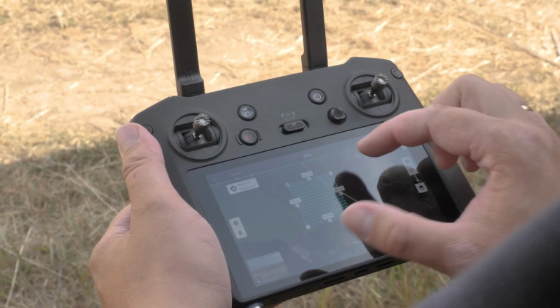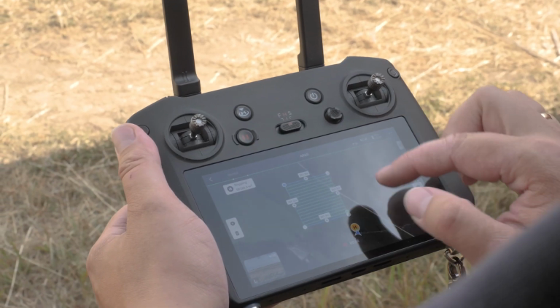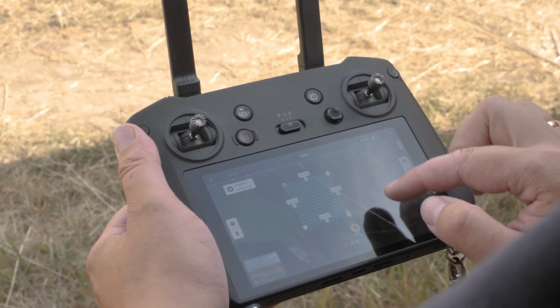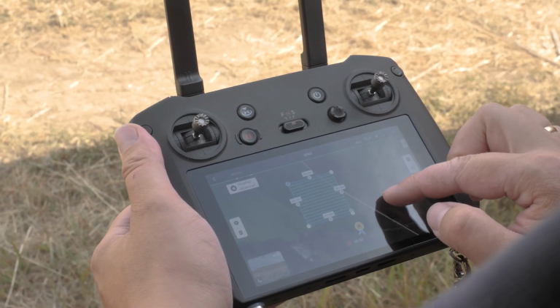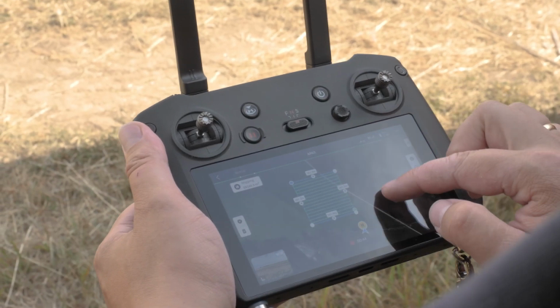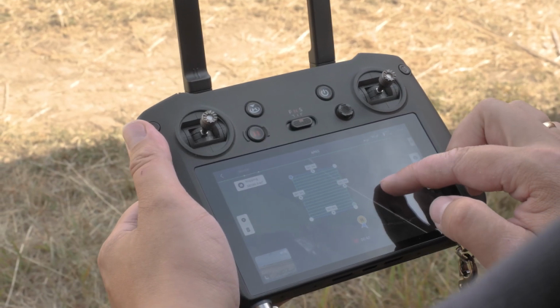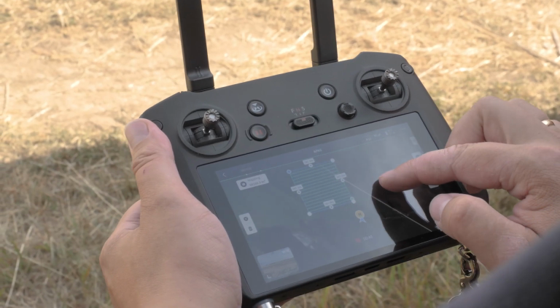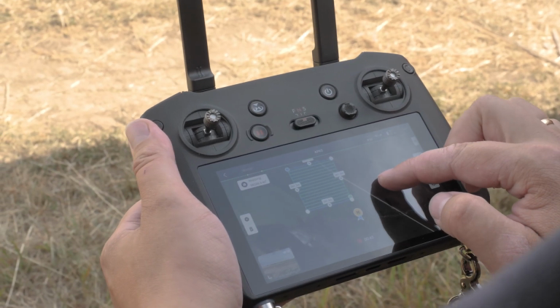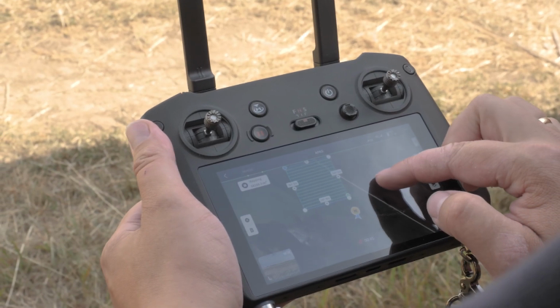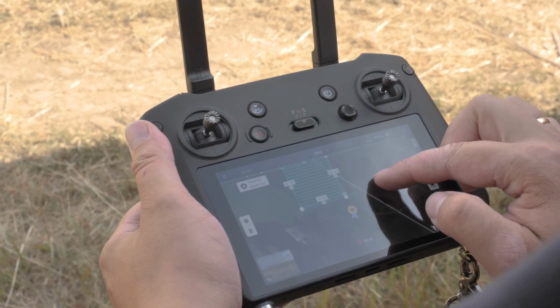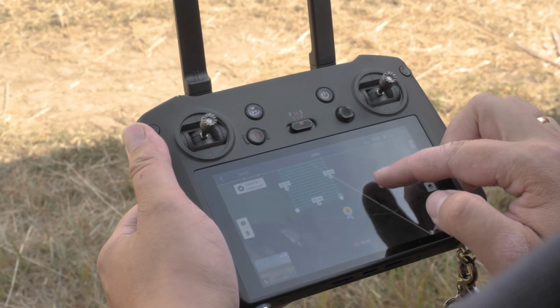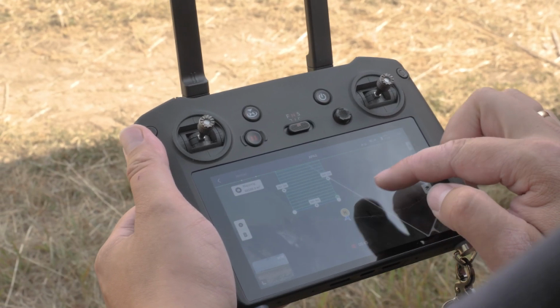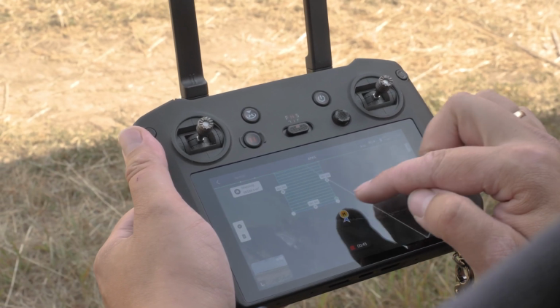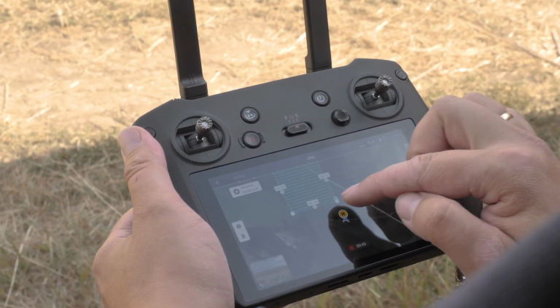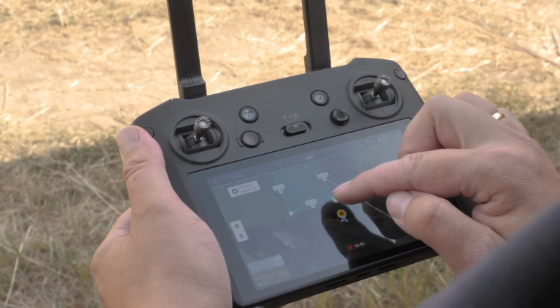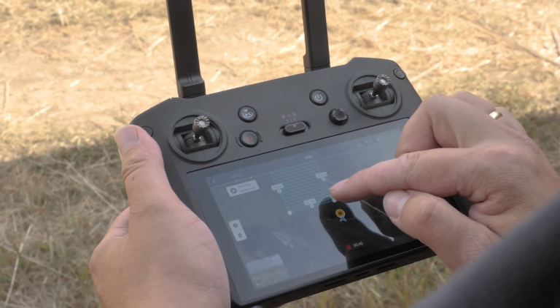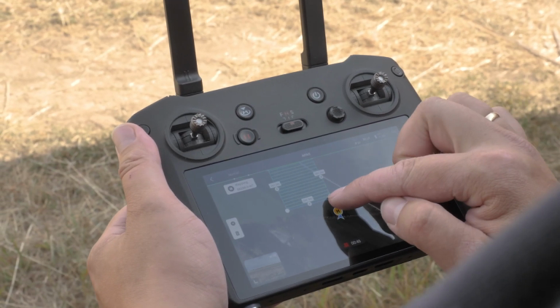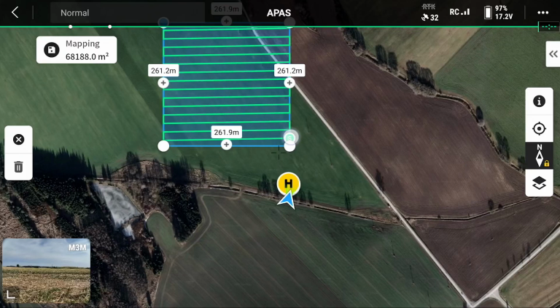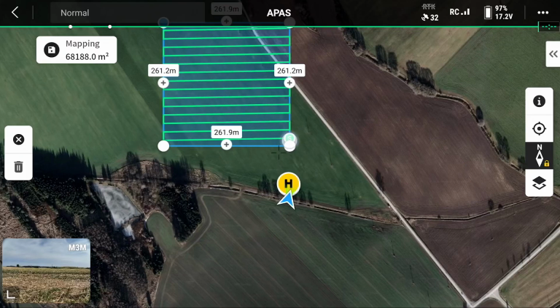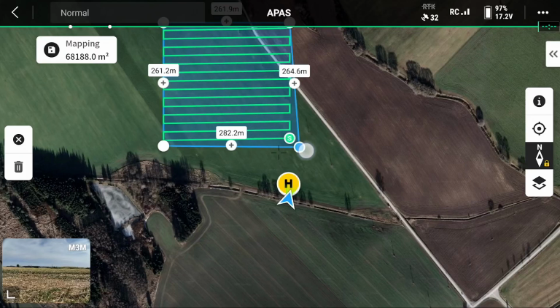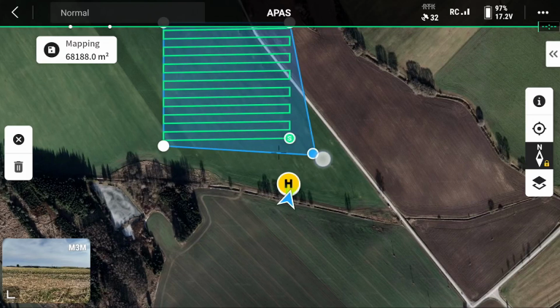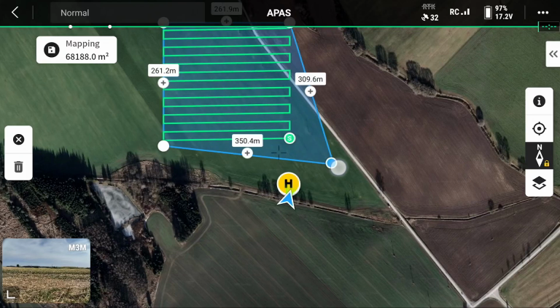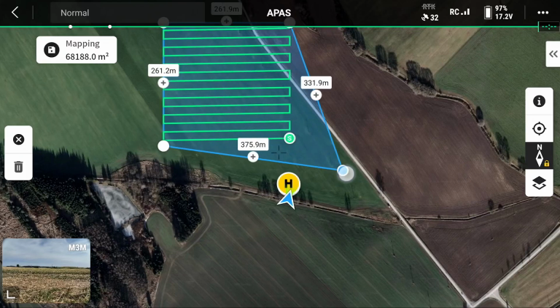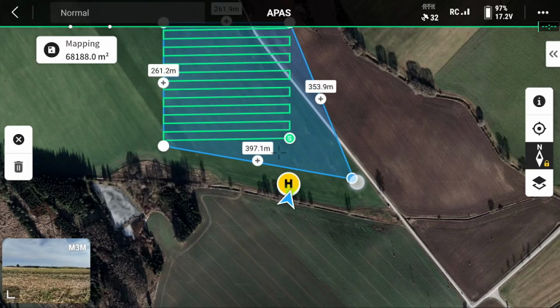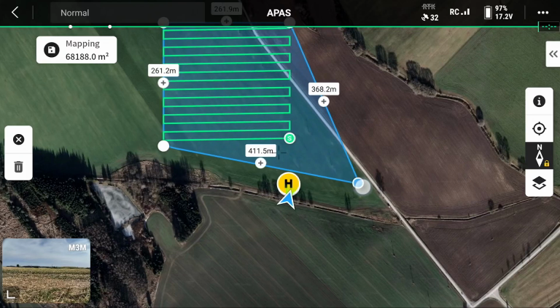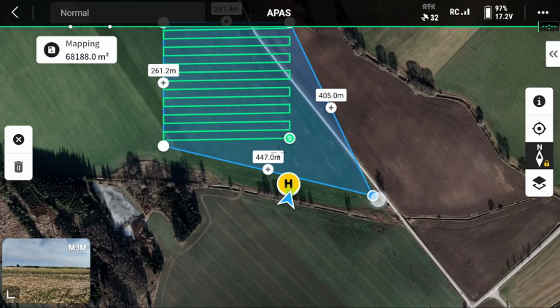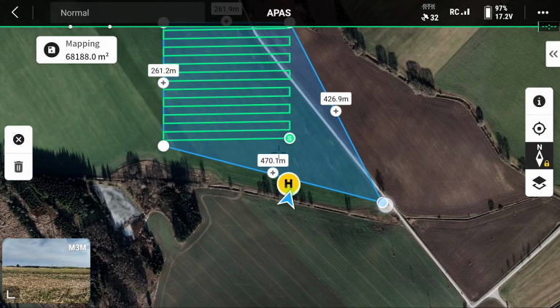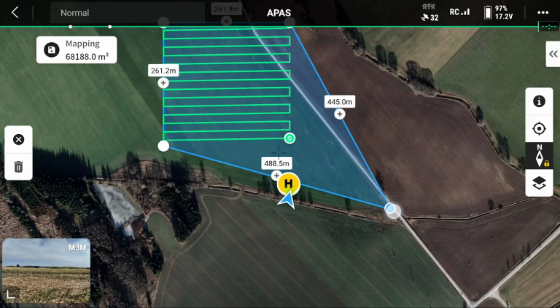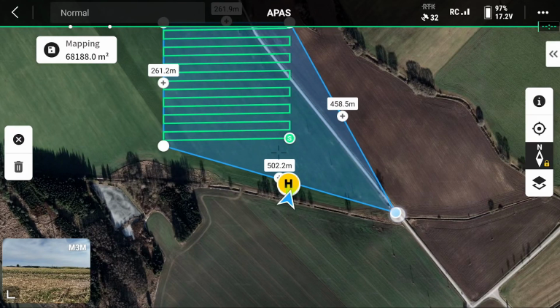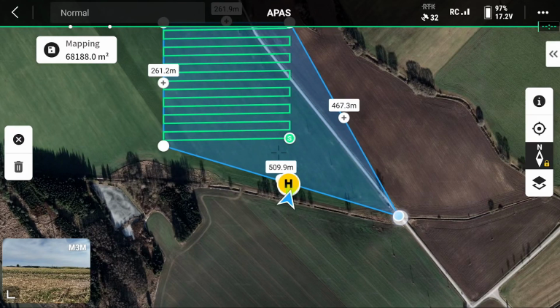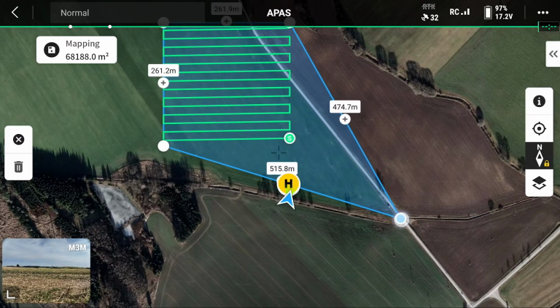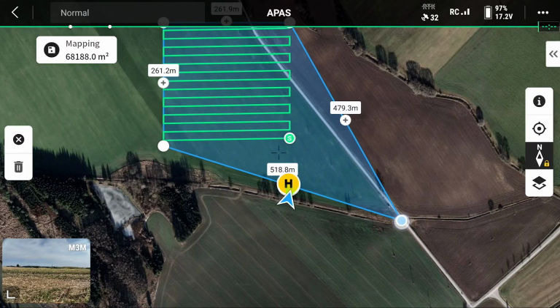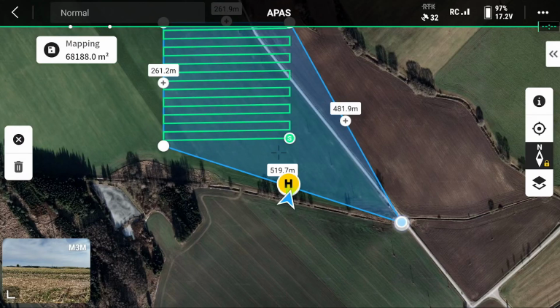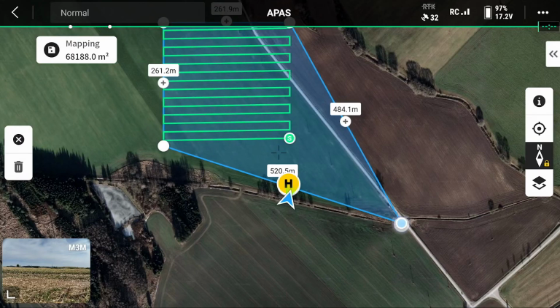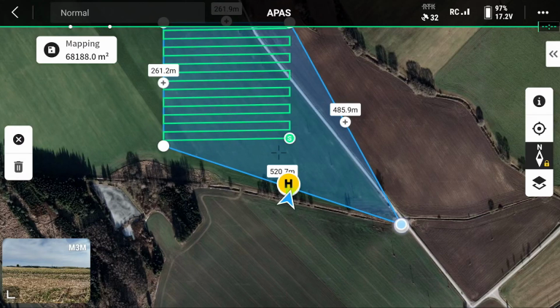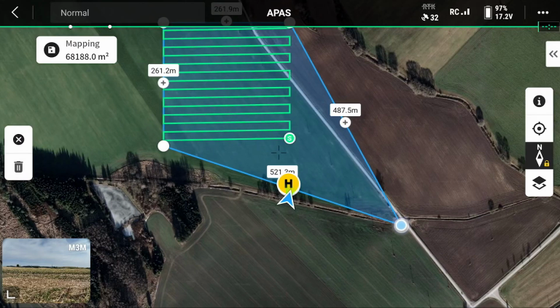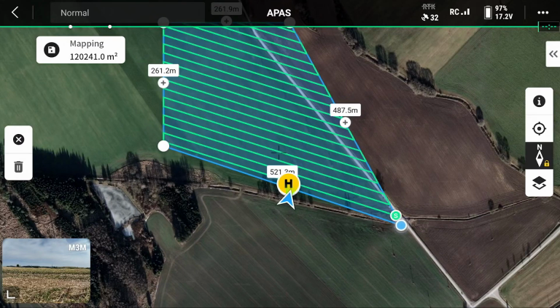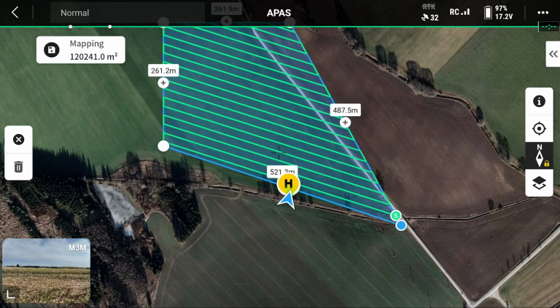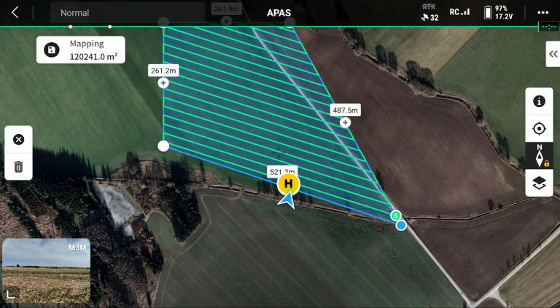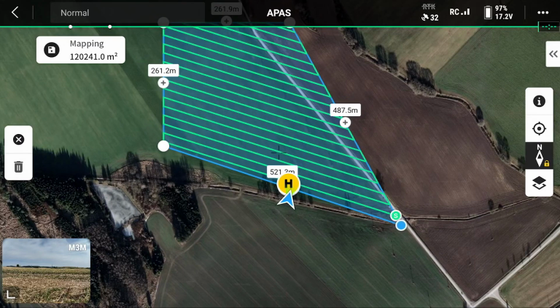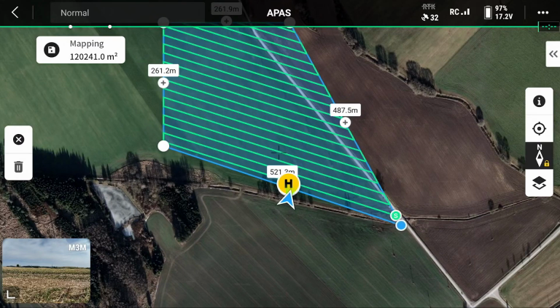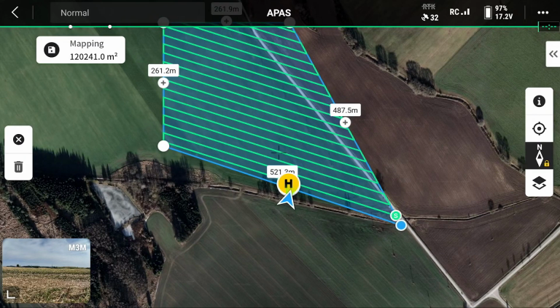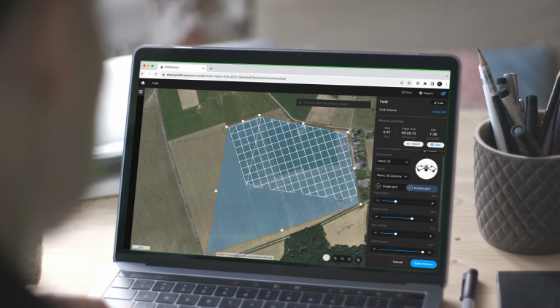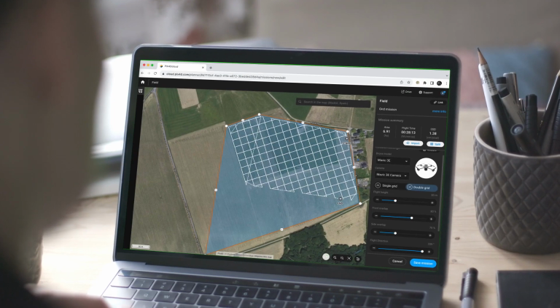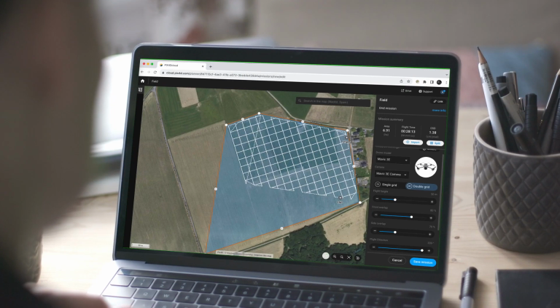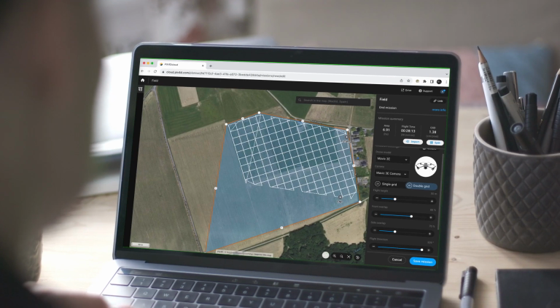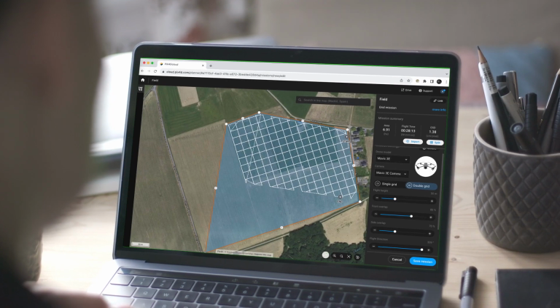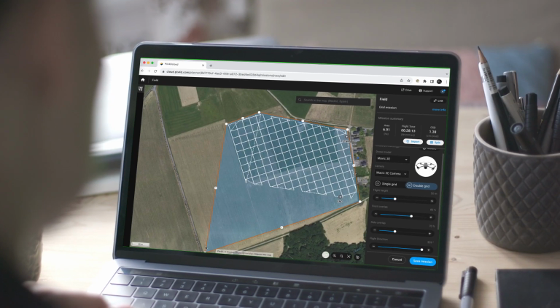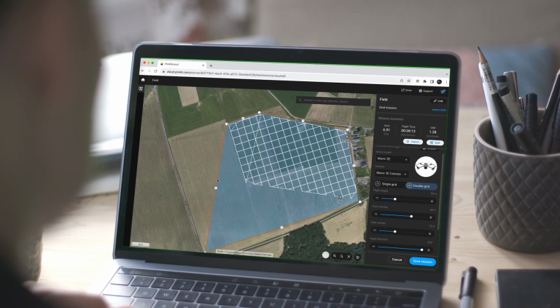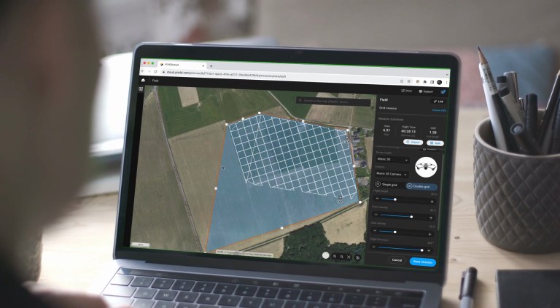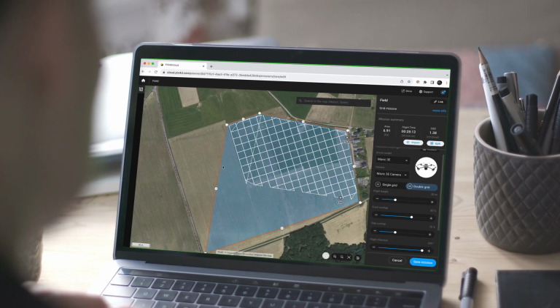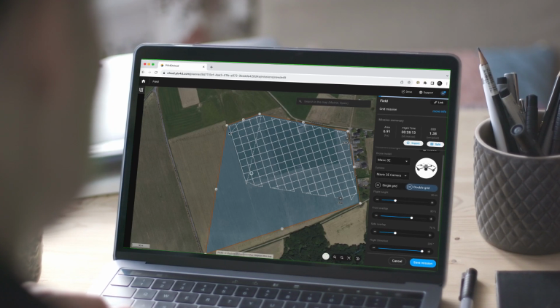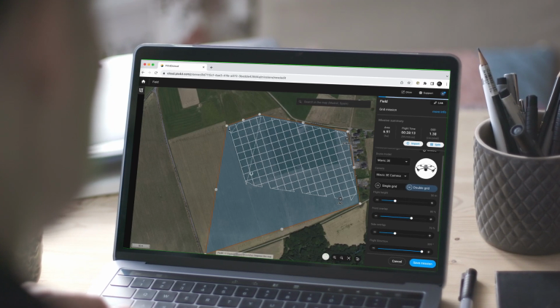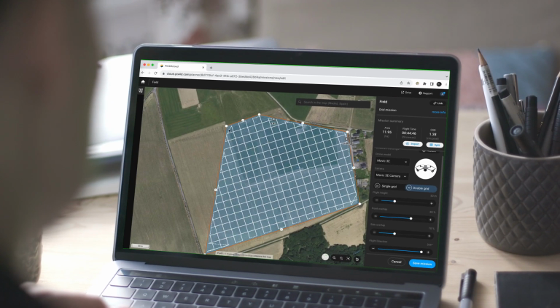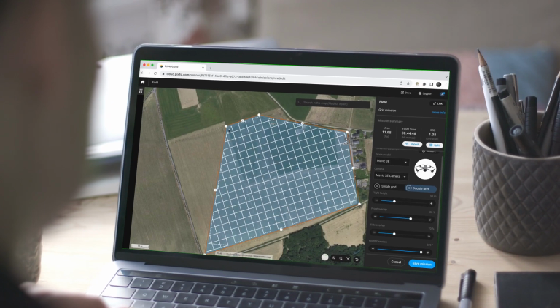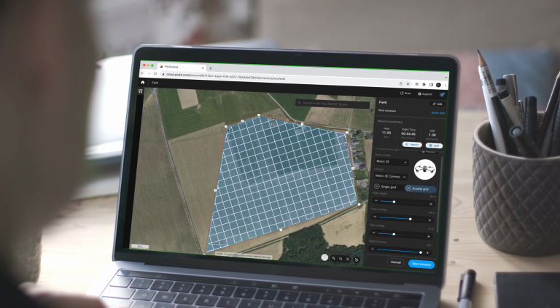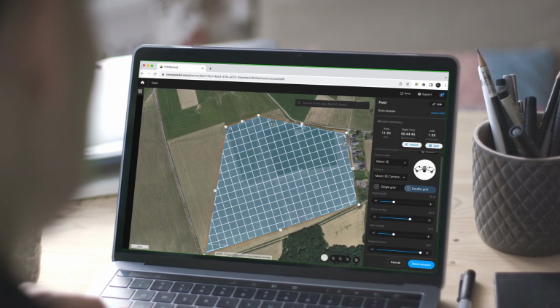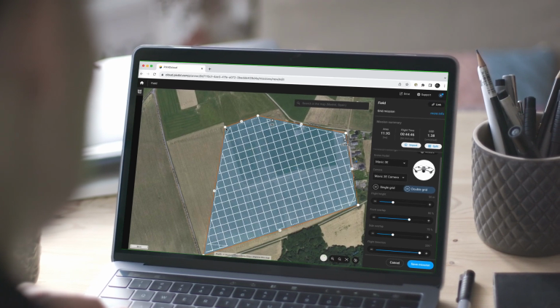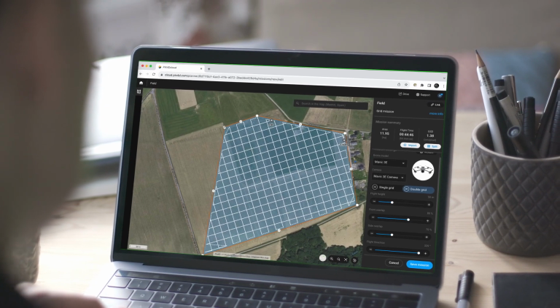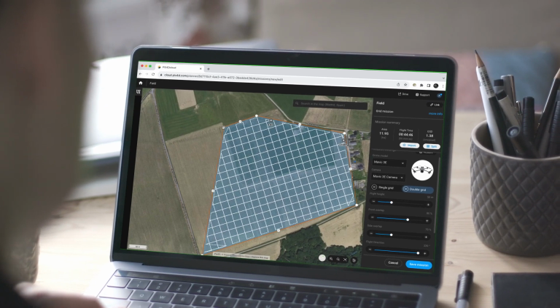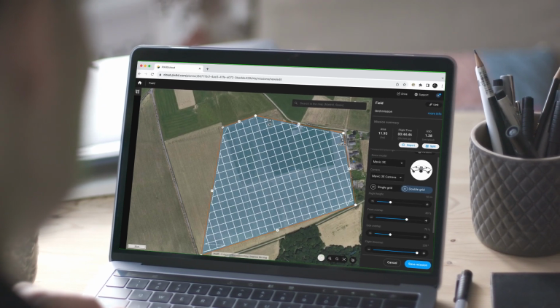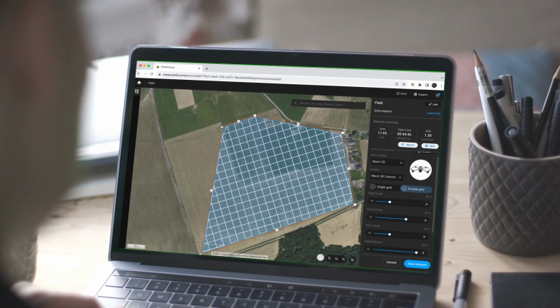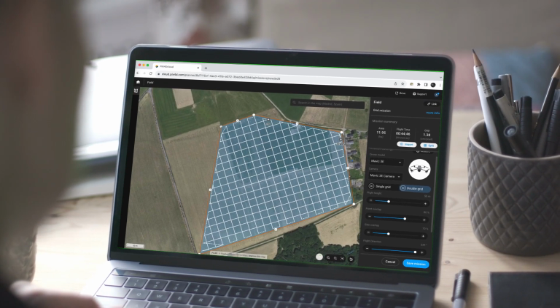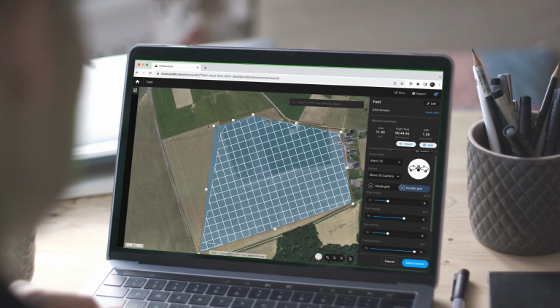First, we'll plan the drone flight, either in the field or pre-plan it in the office with PIX4D Capture Pro.